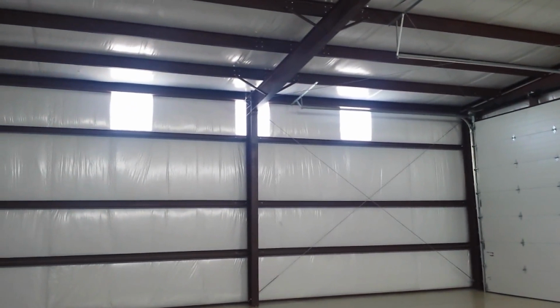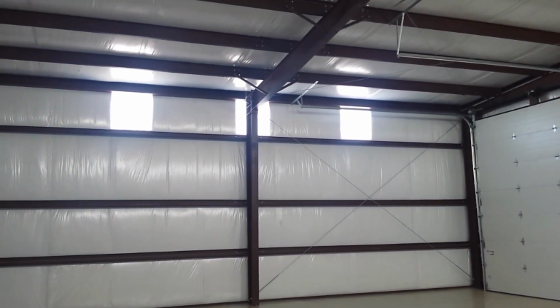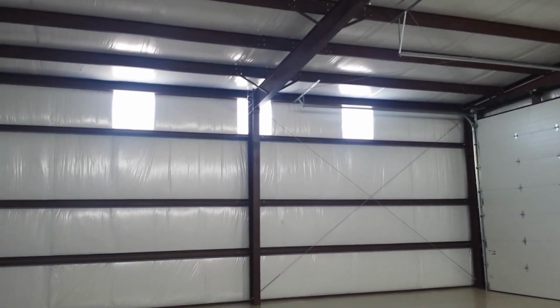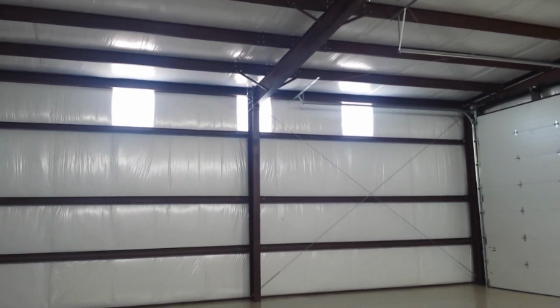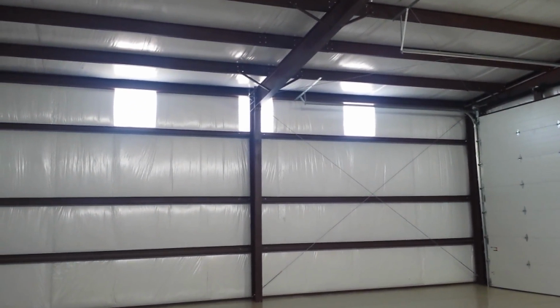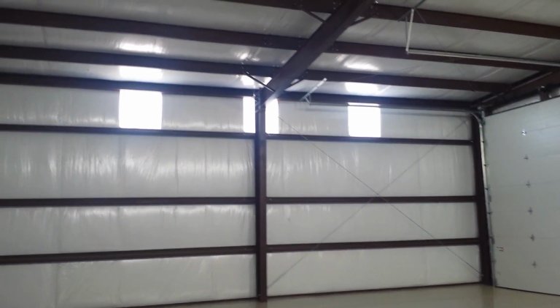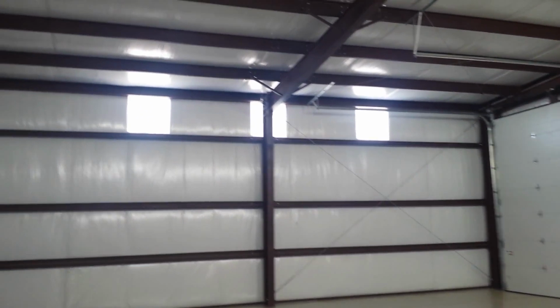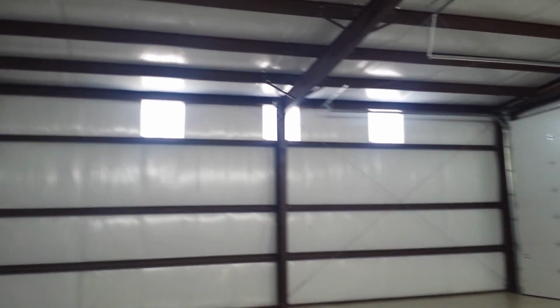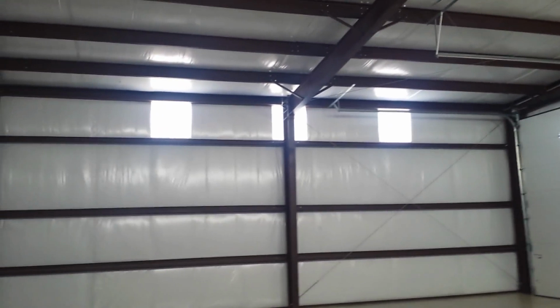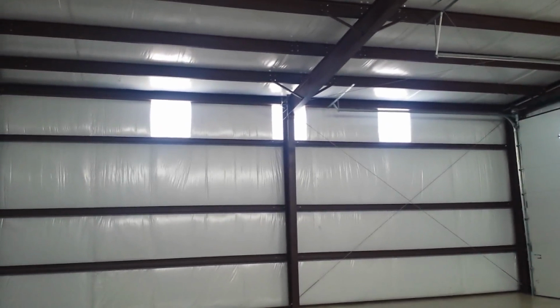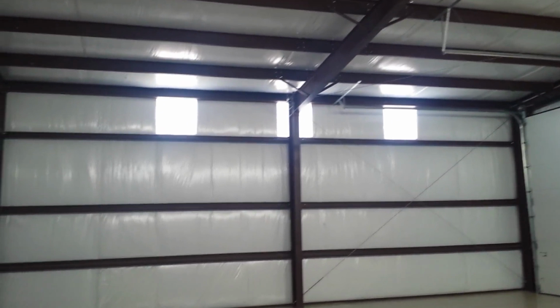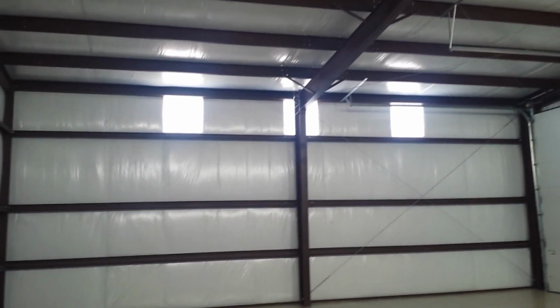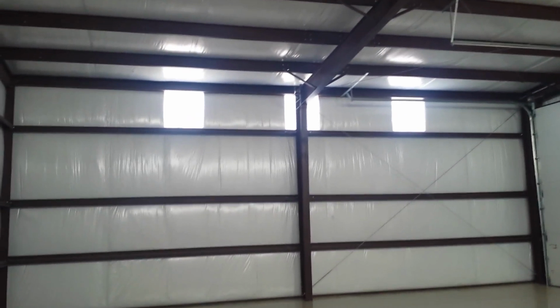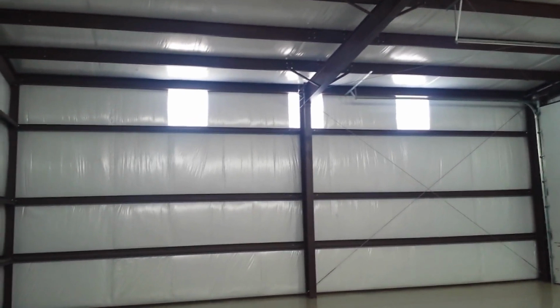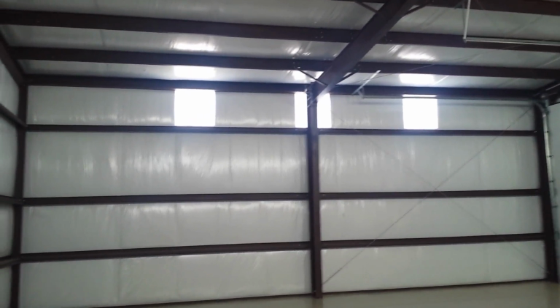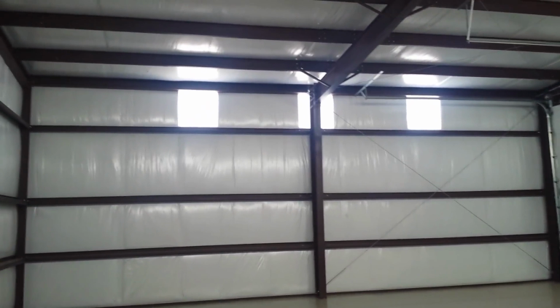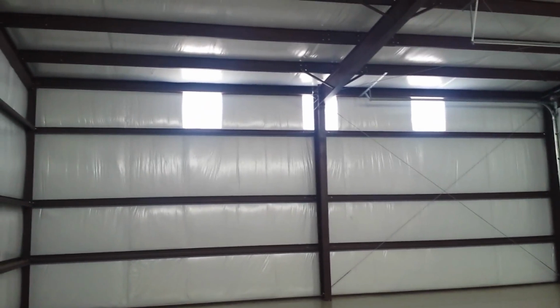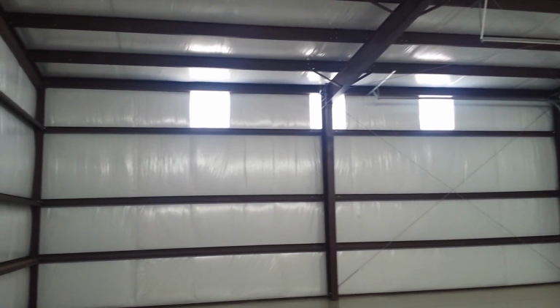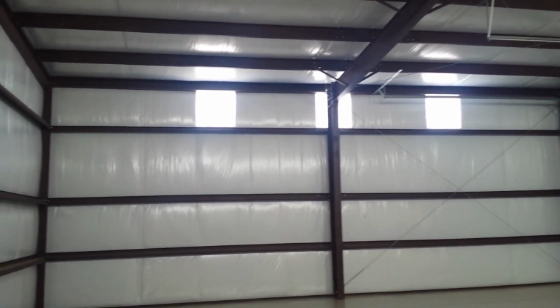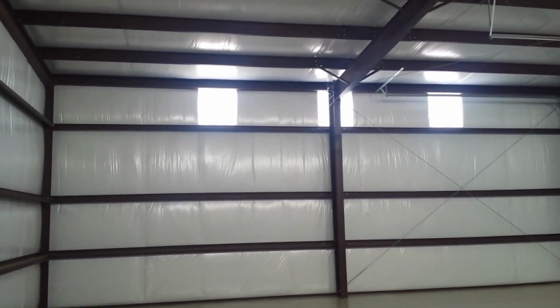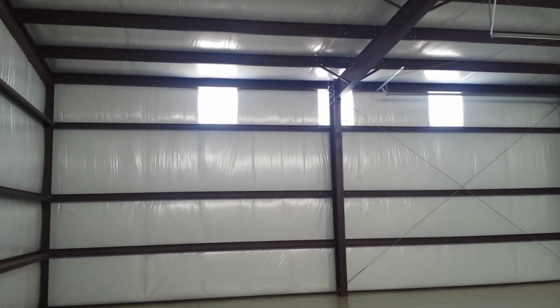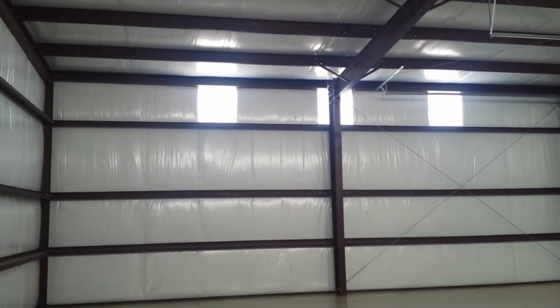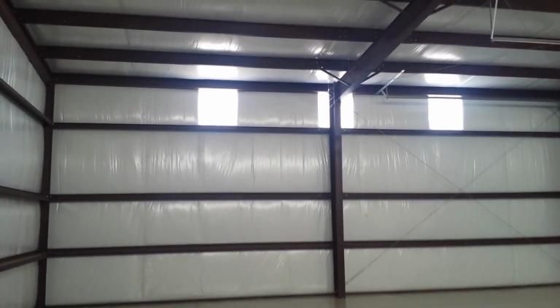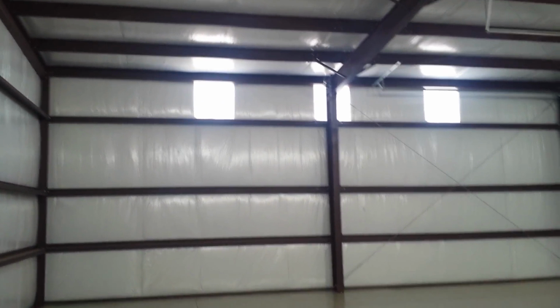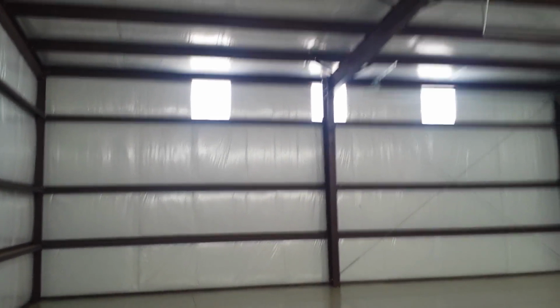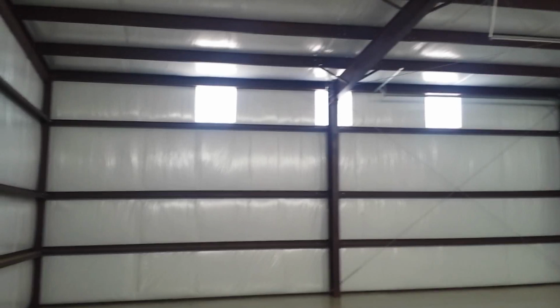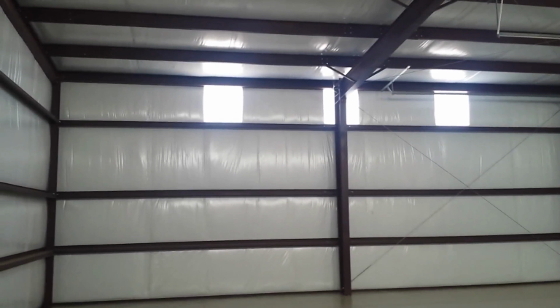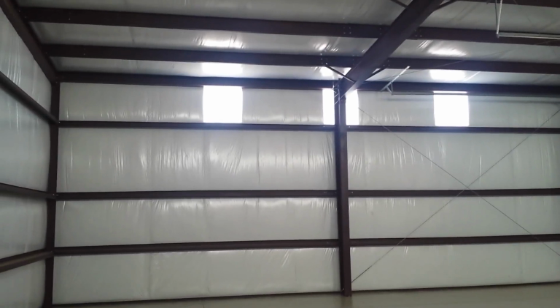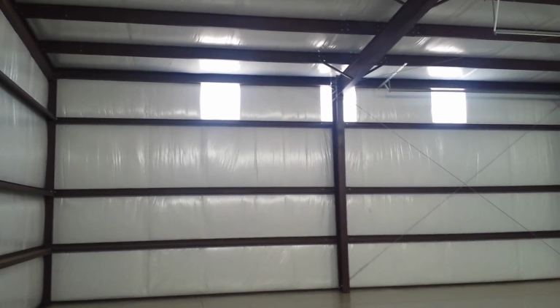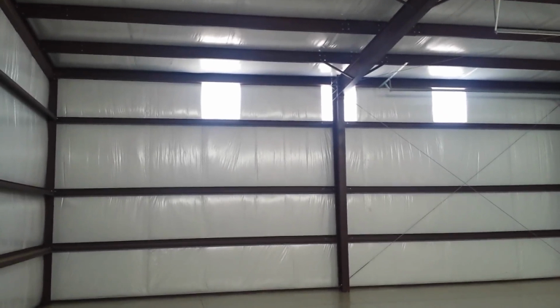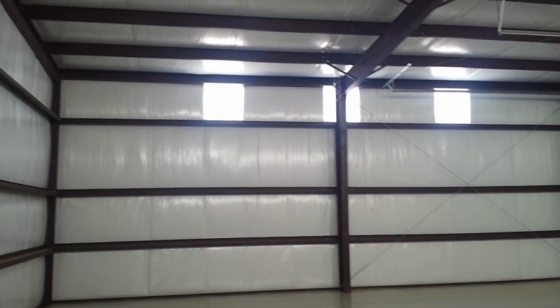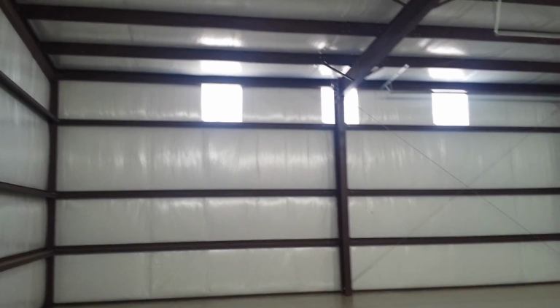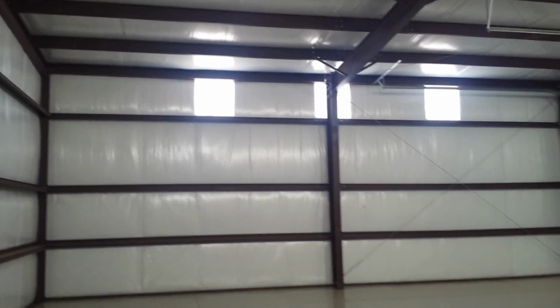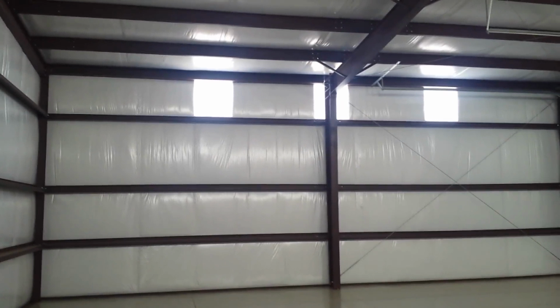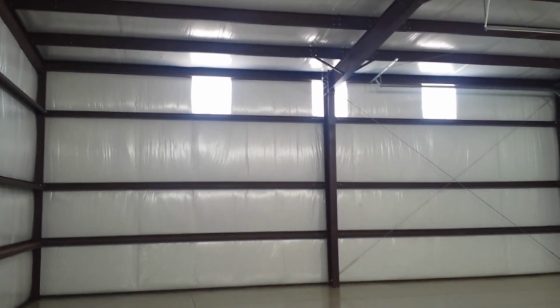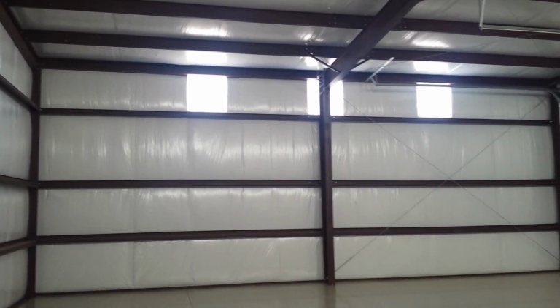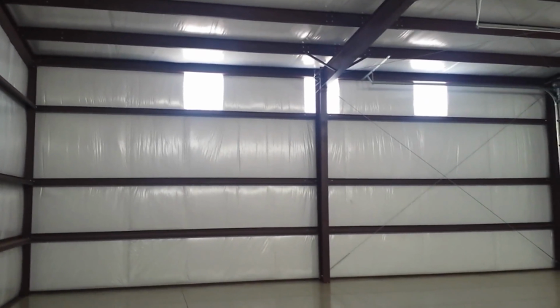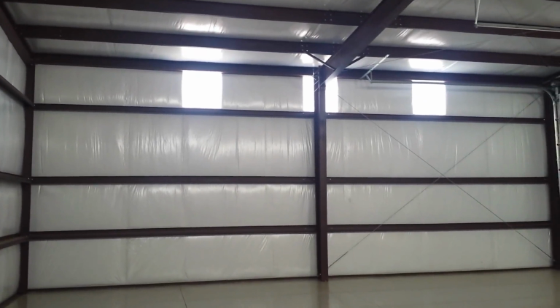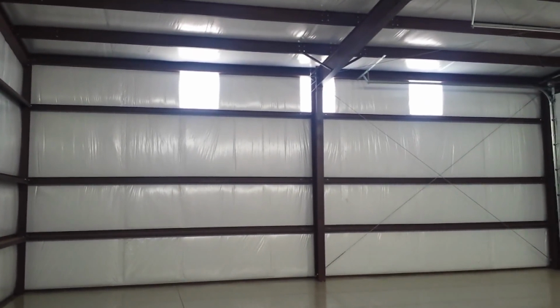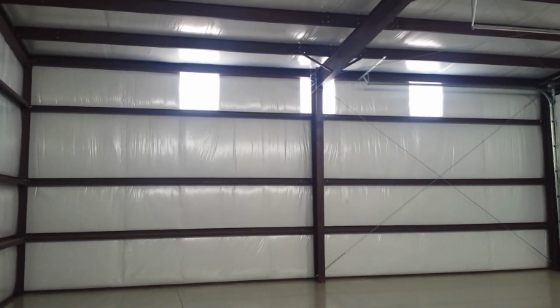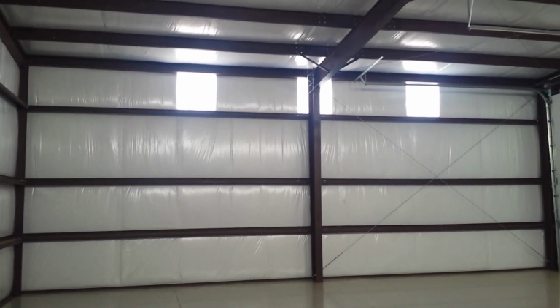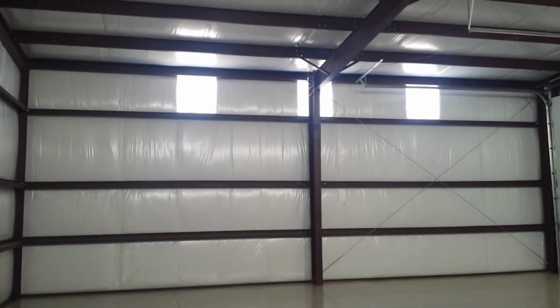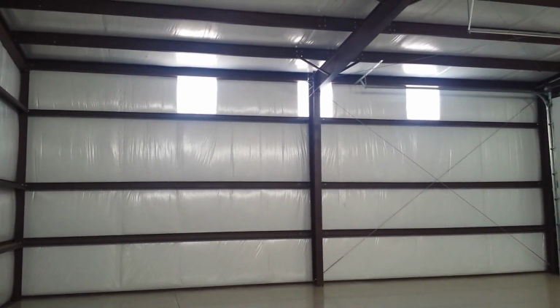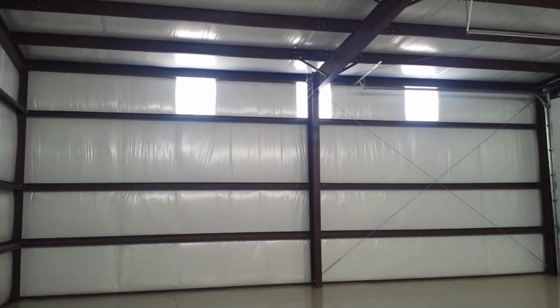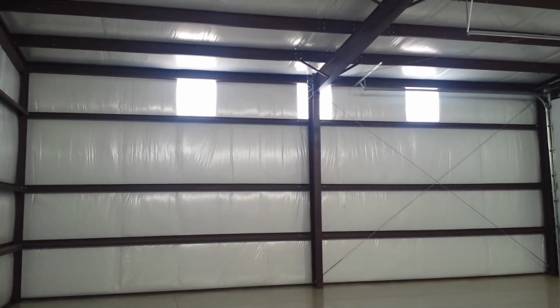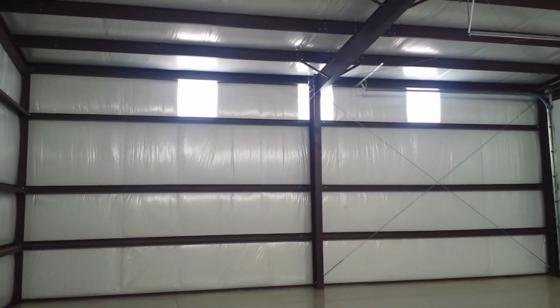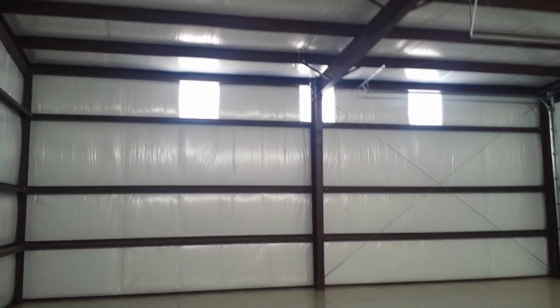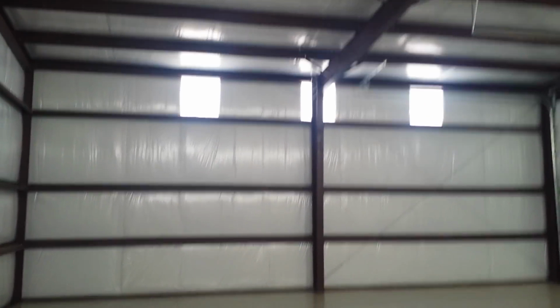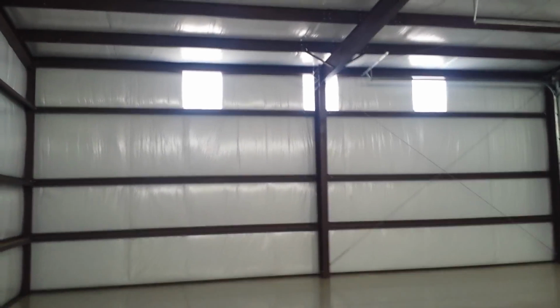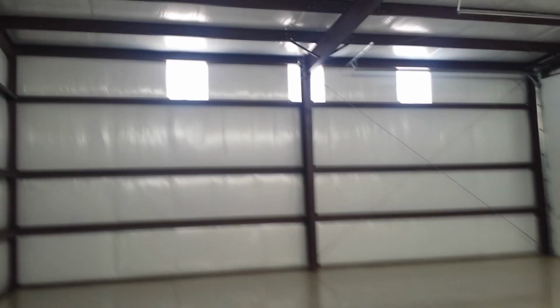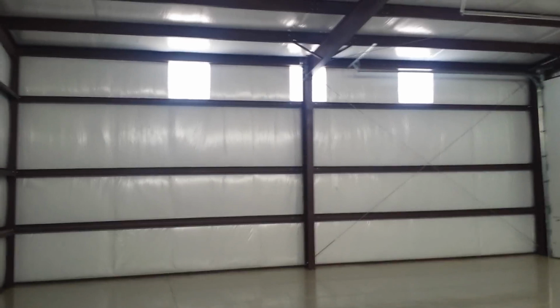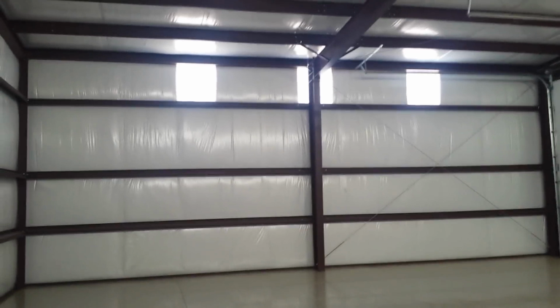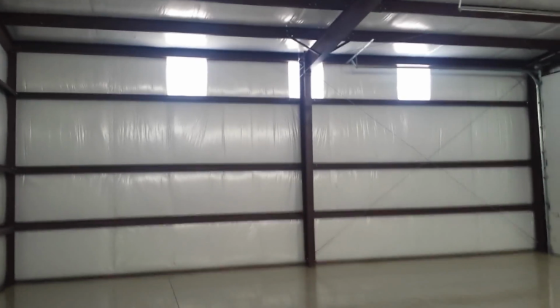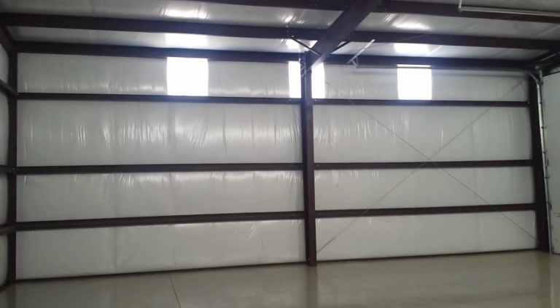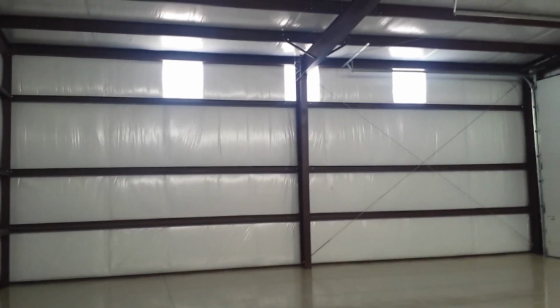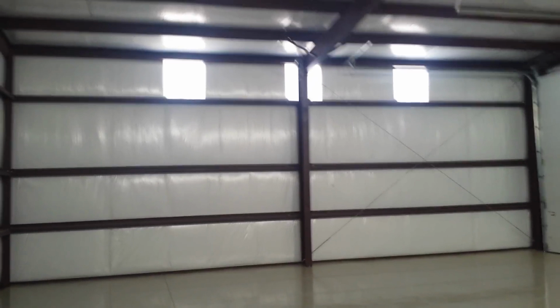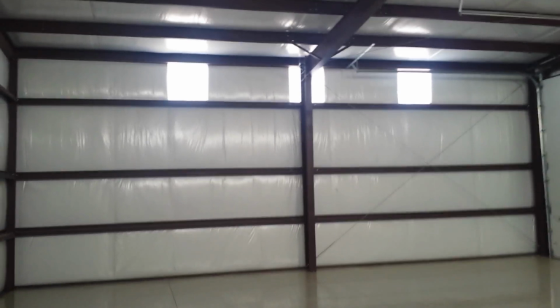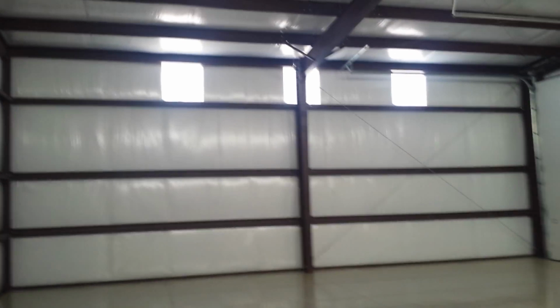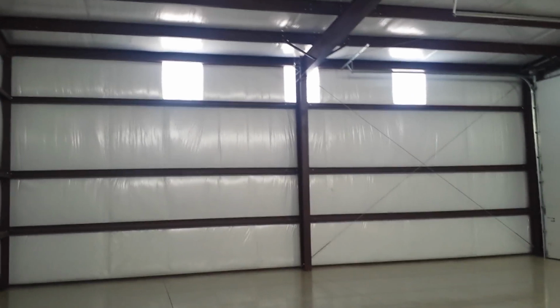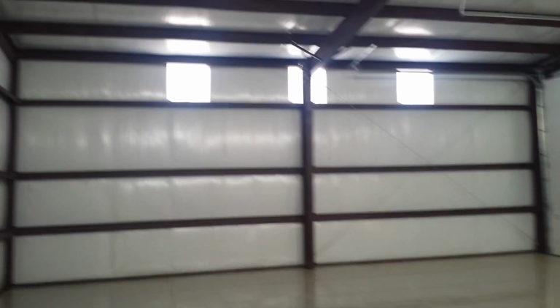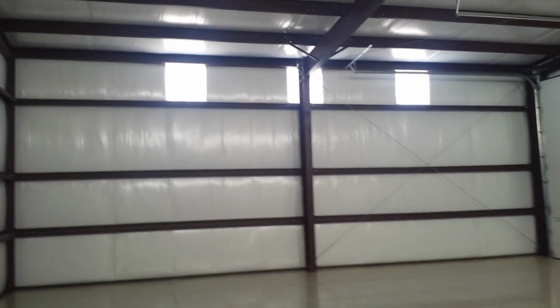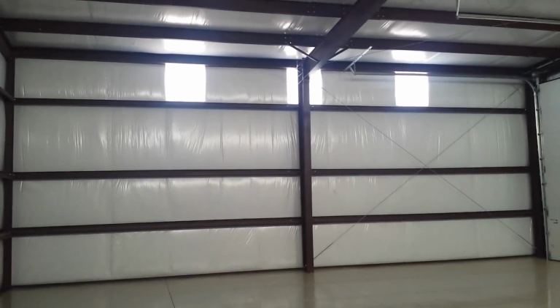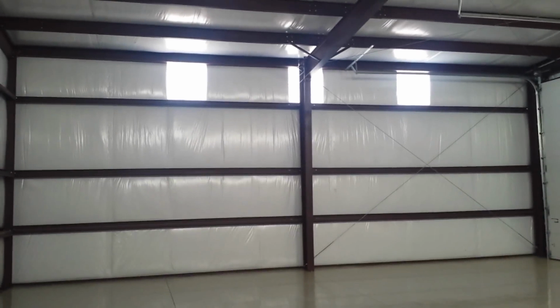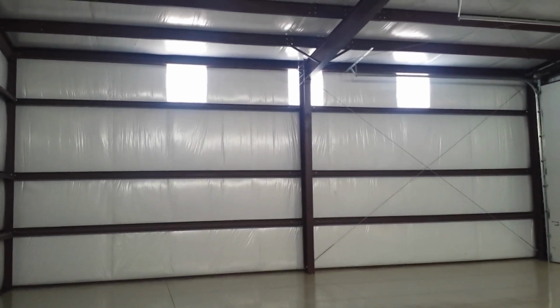Again, Chet Welkins on a pre-engineered steel building in Mesa, Arizona, just looking at these light panels. Until next time.